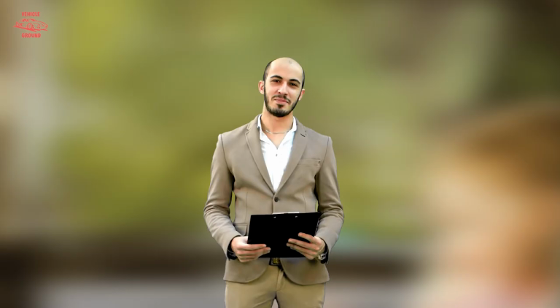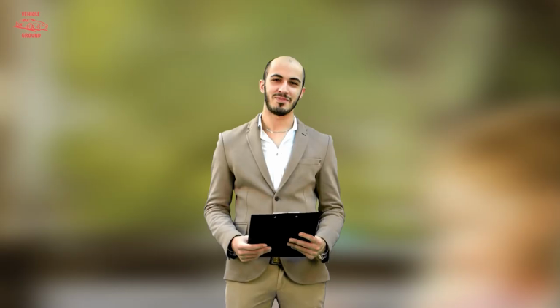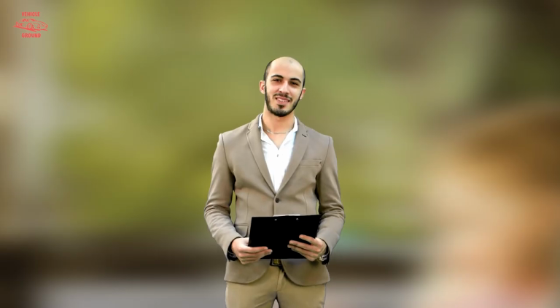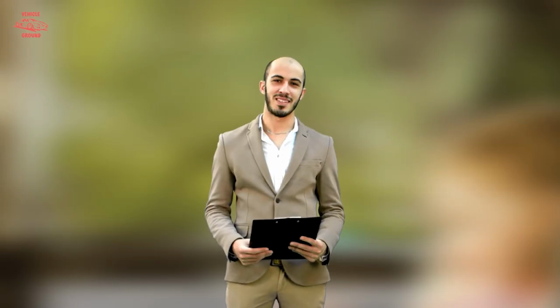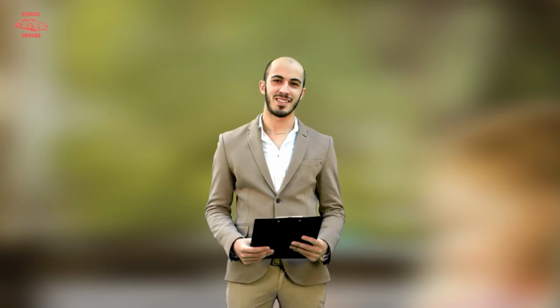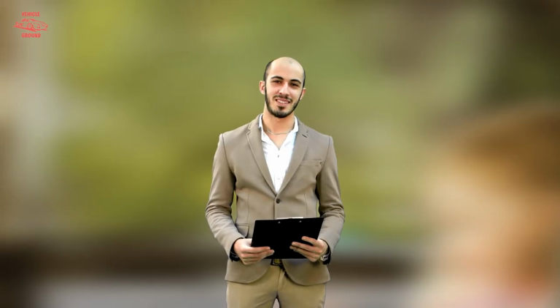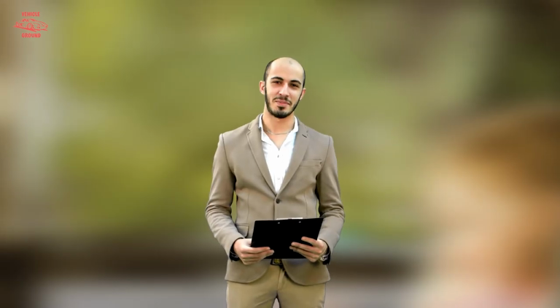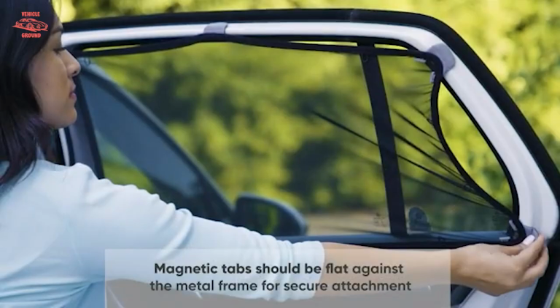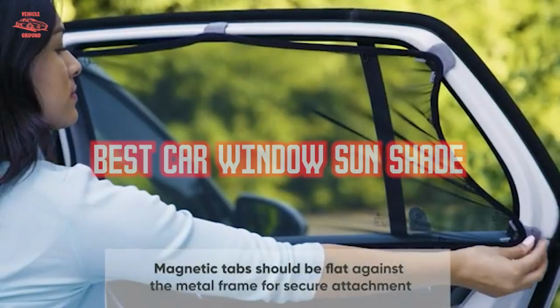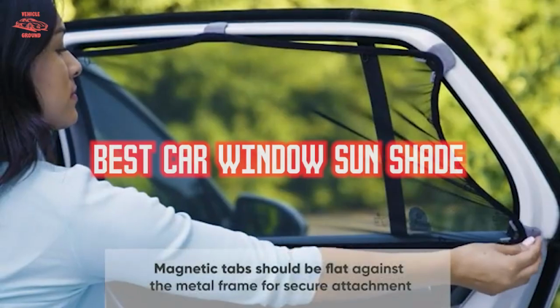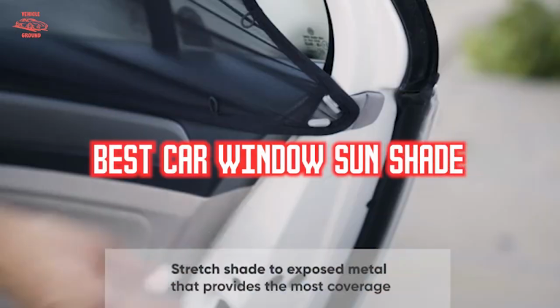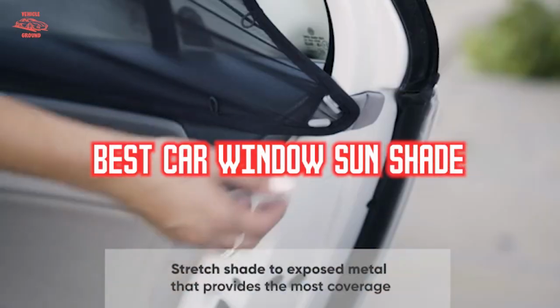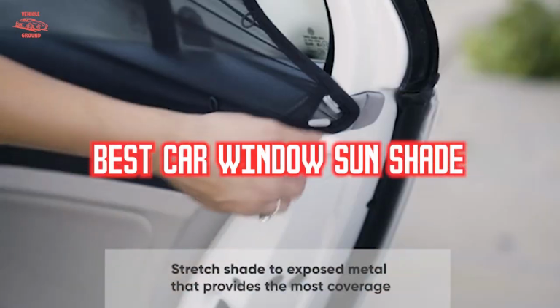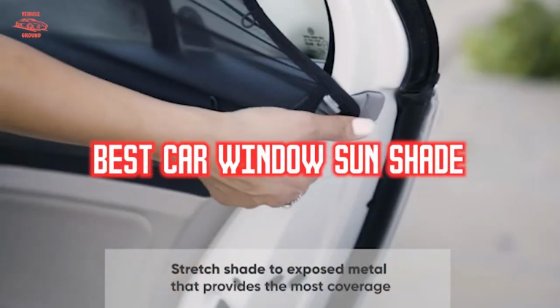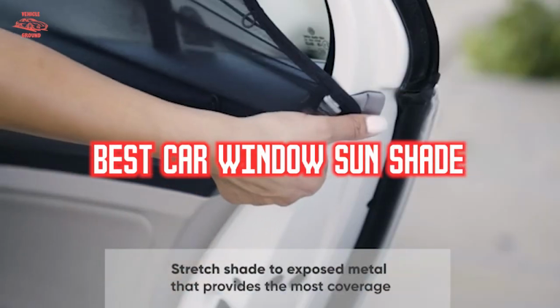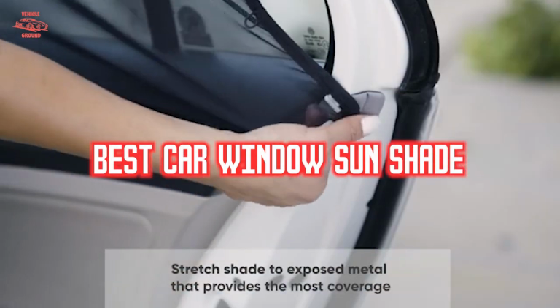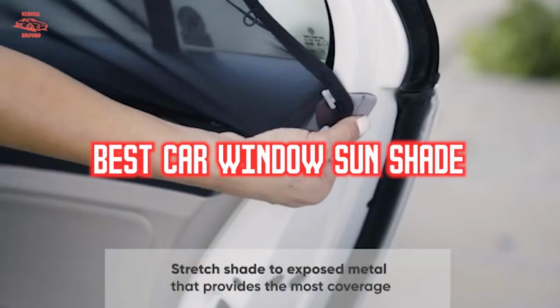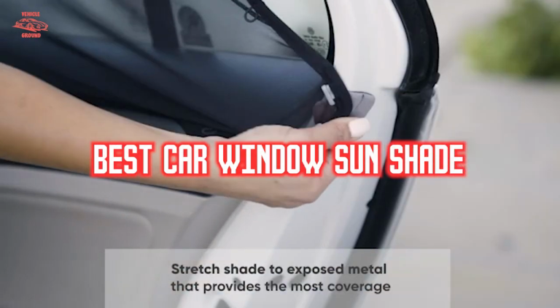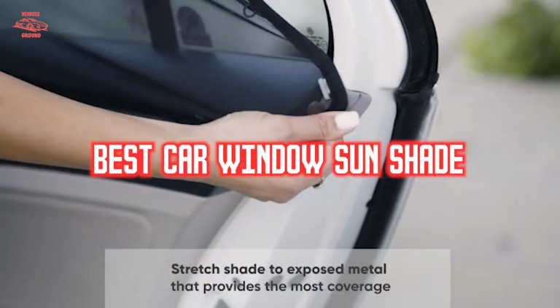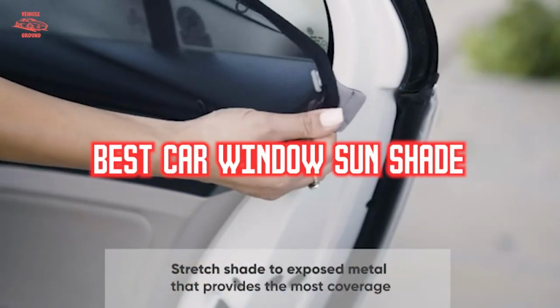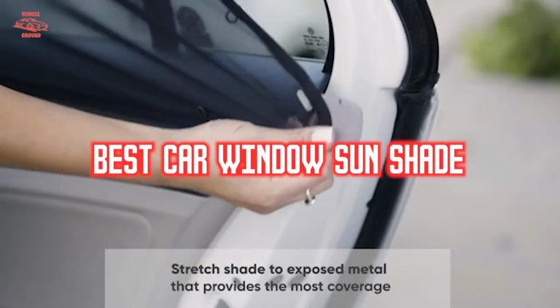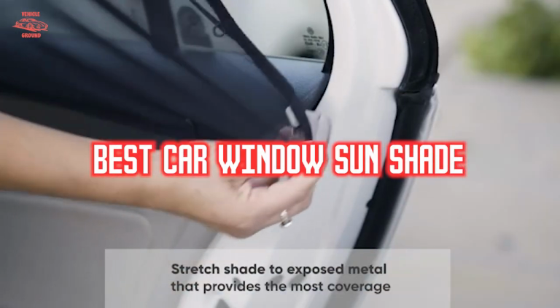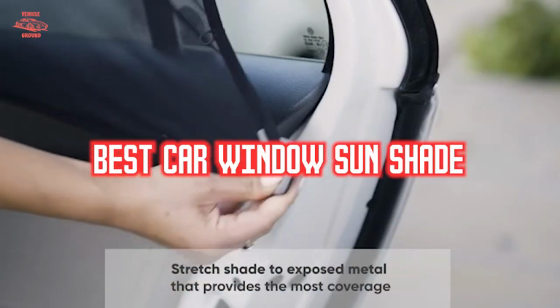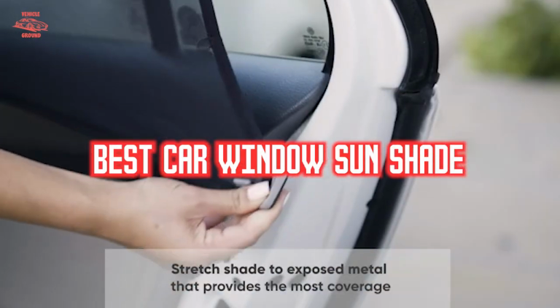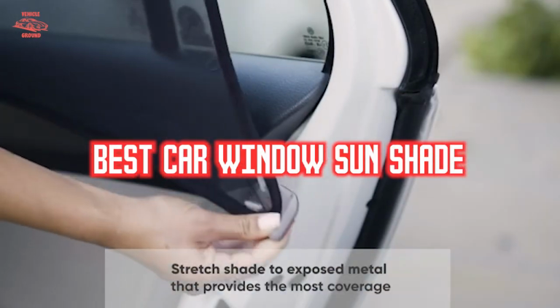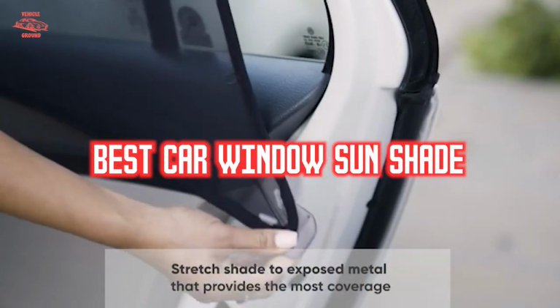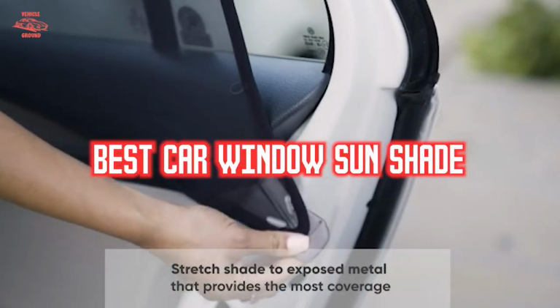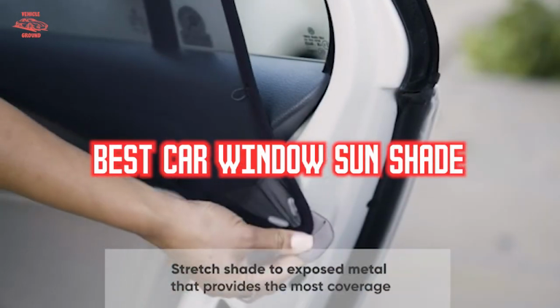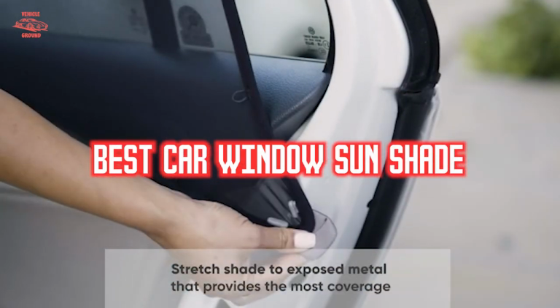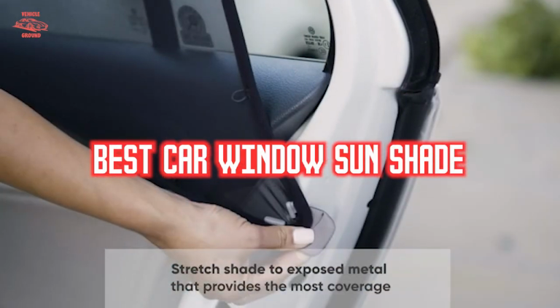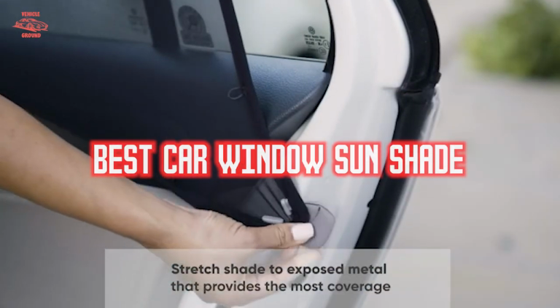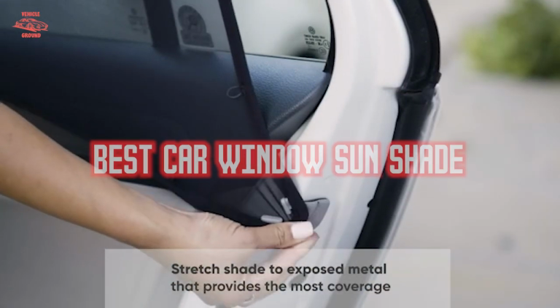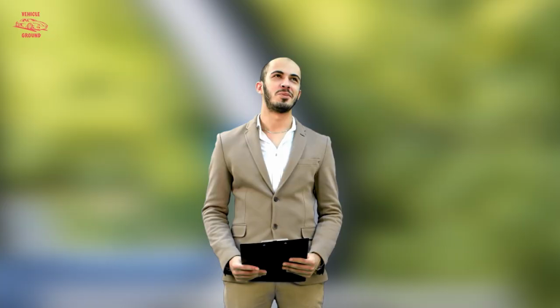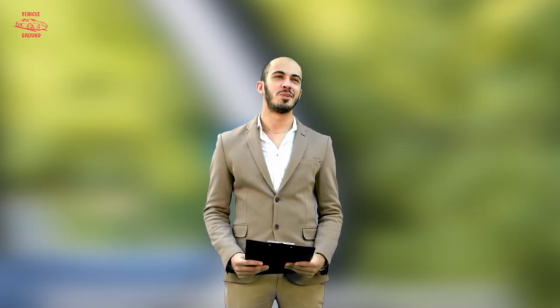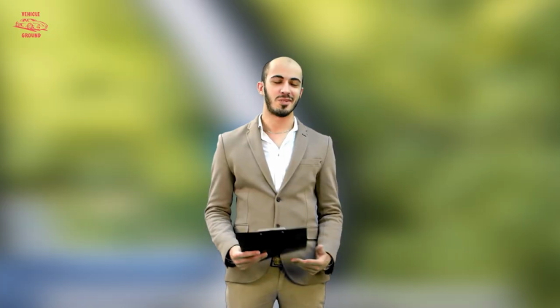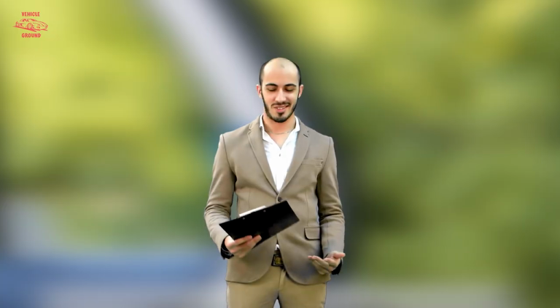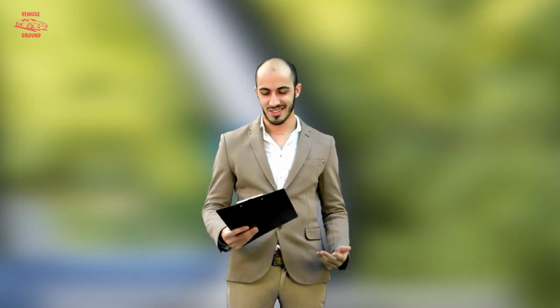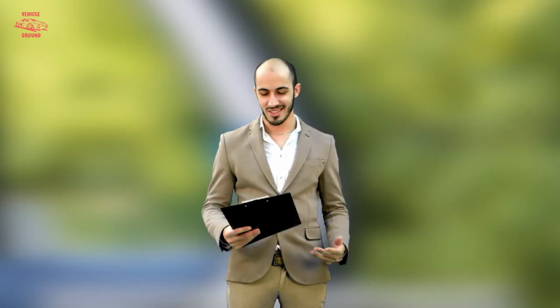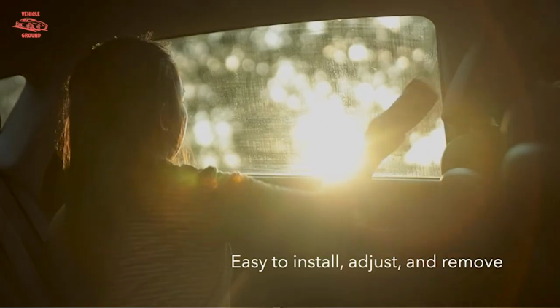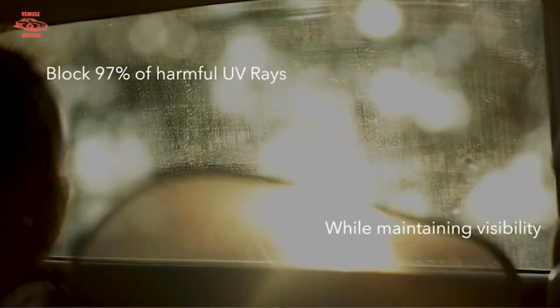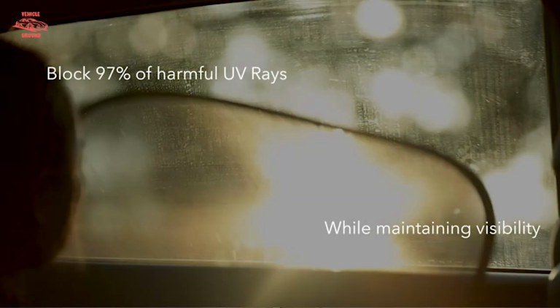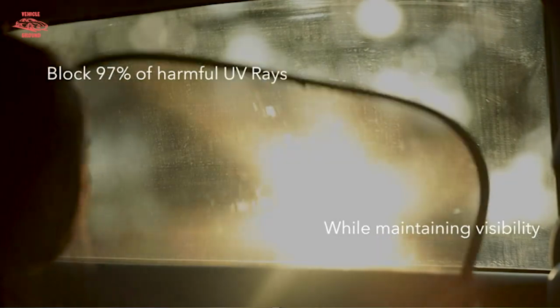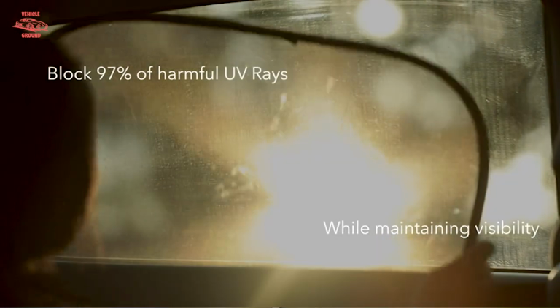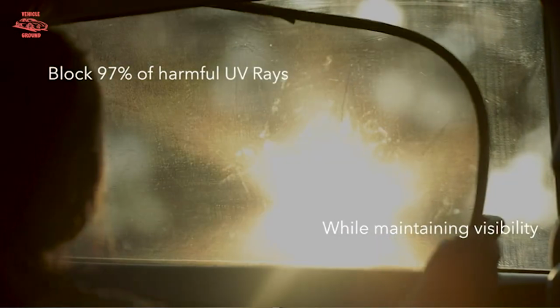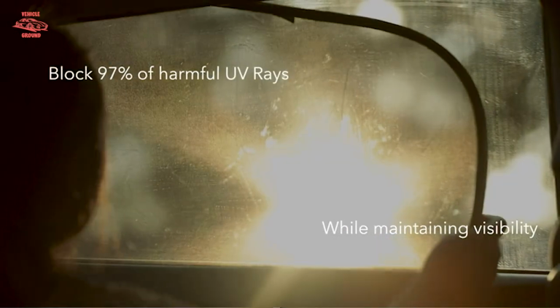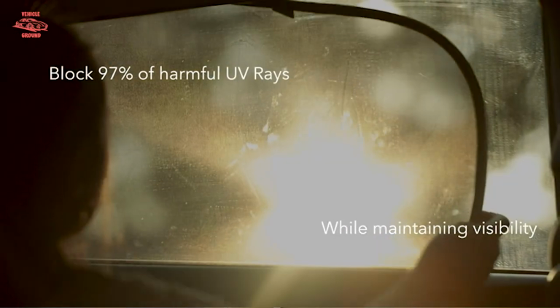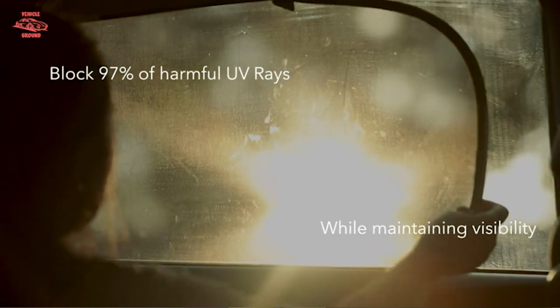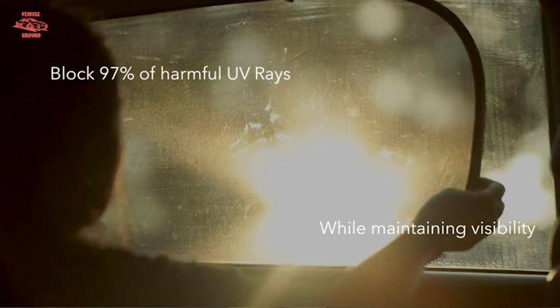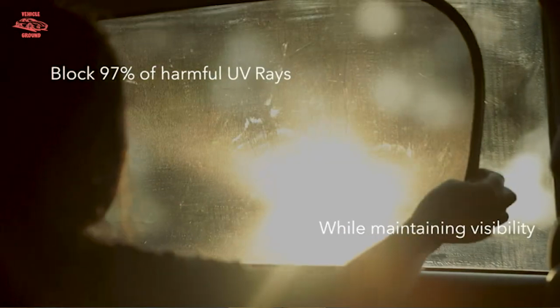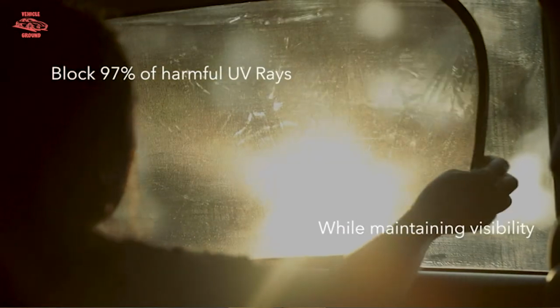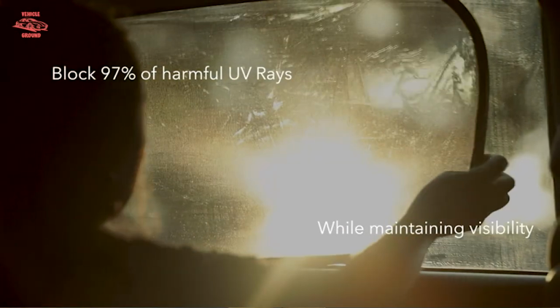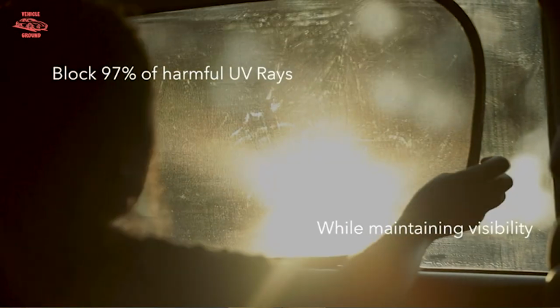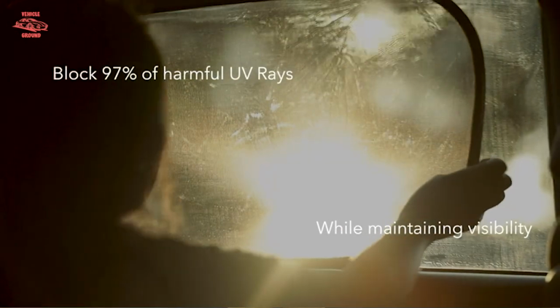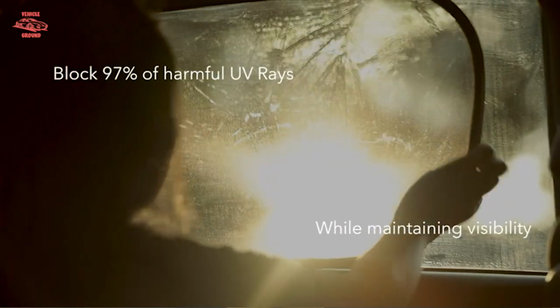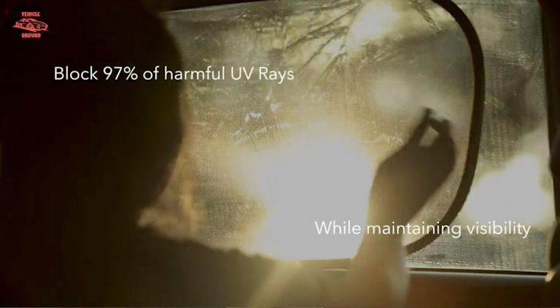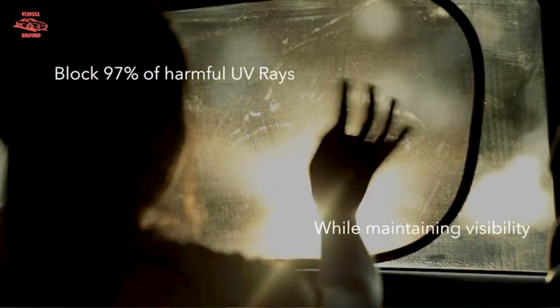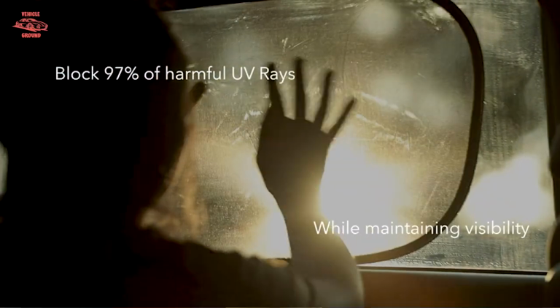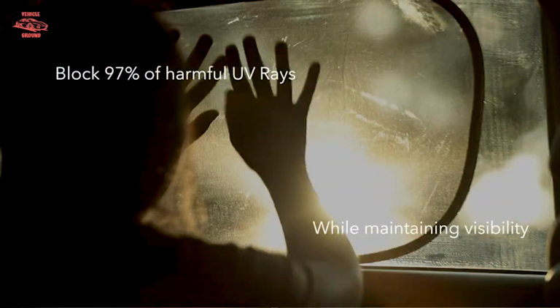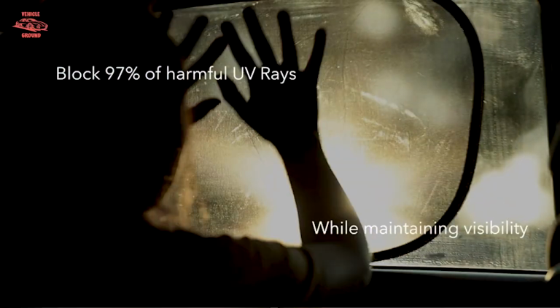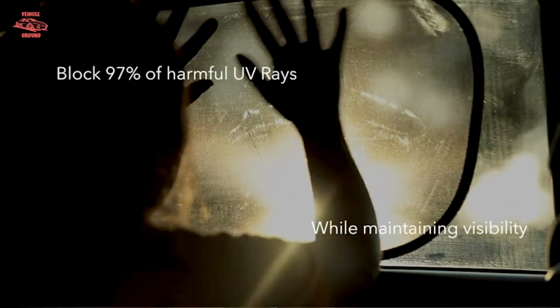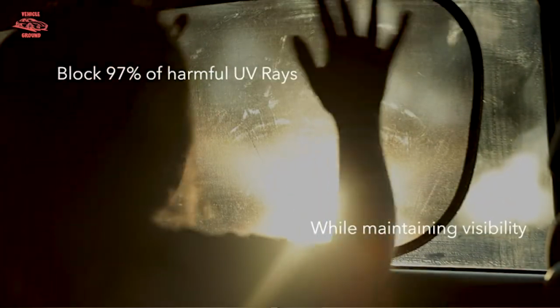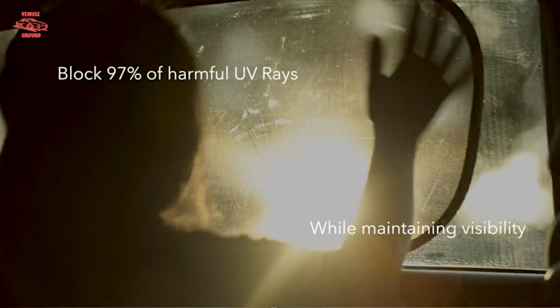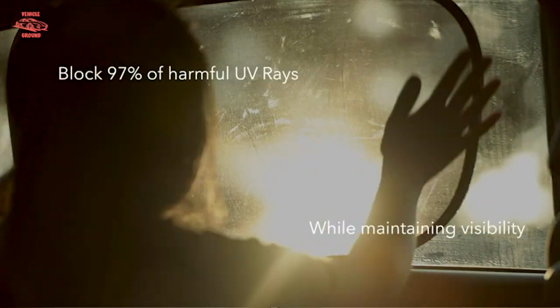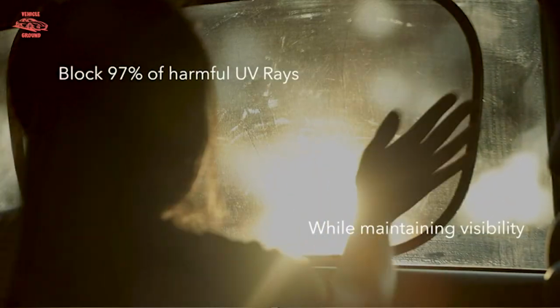If you want to get a good quality car window sunshade according to your needs, then watch the video till the end and then decide. So let's get started.